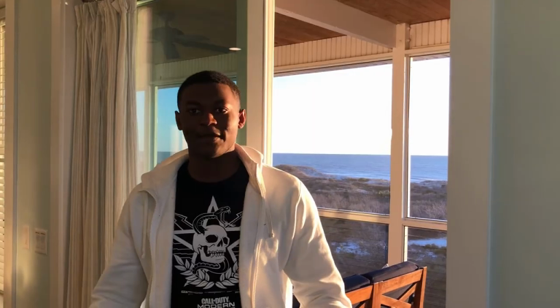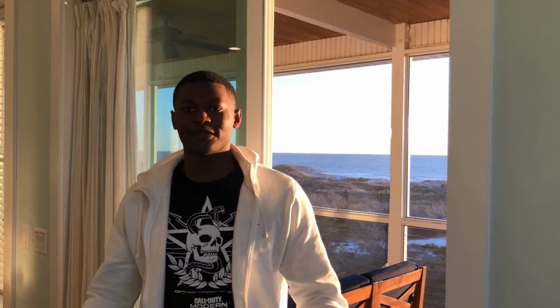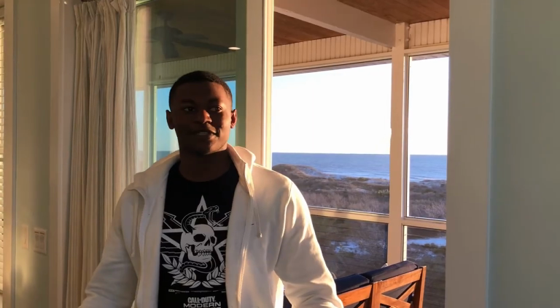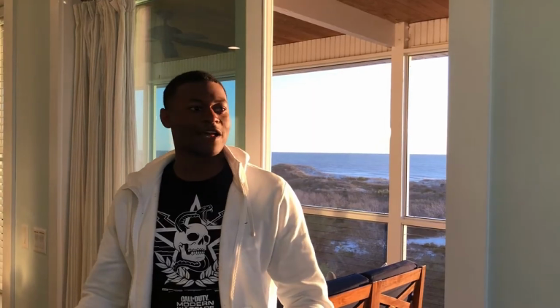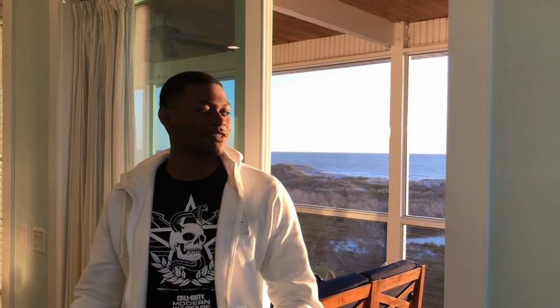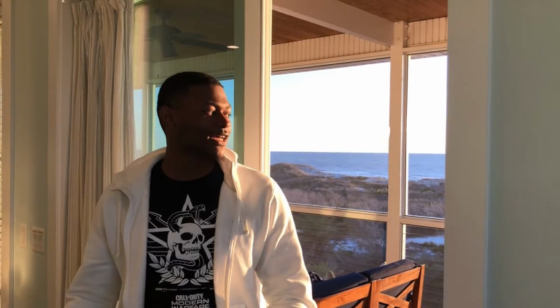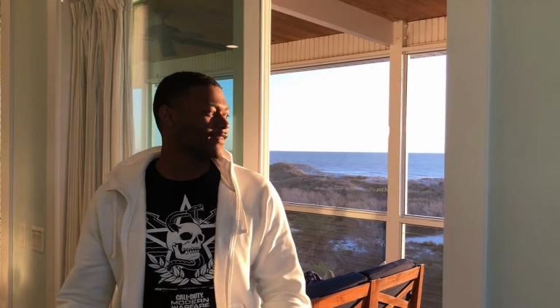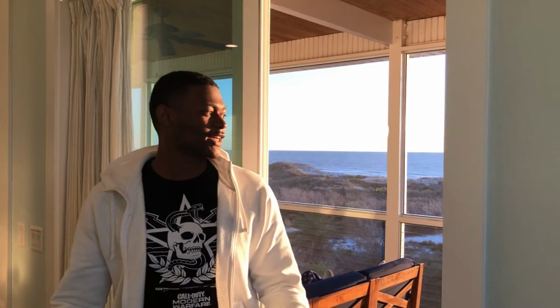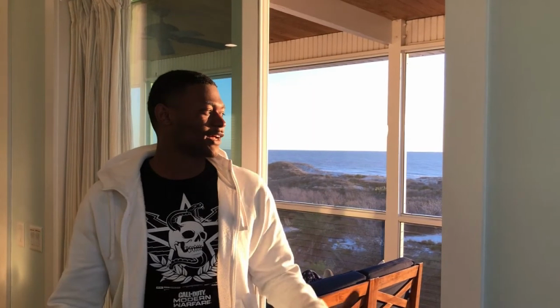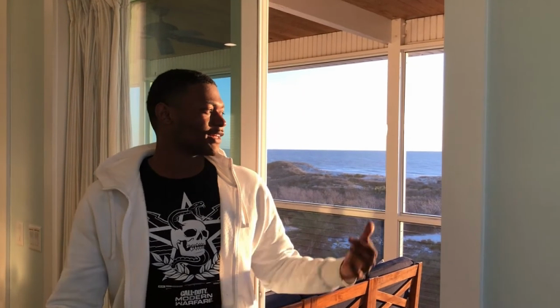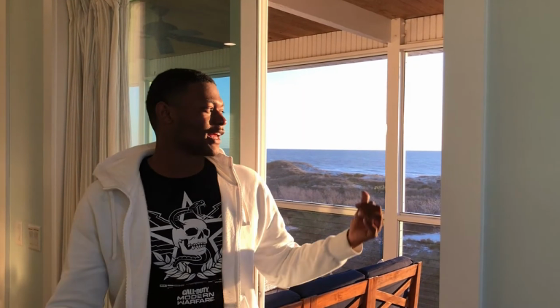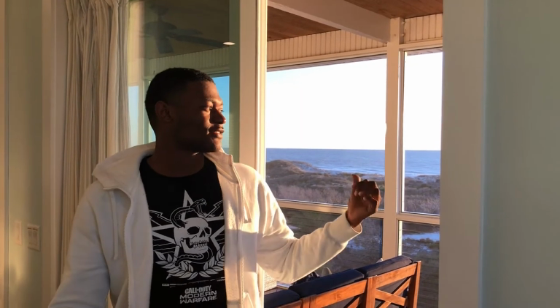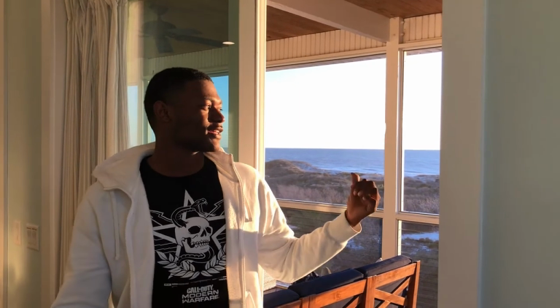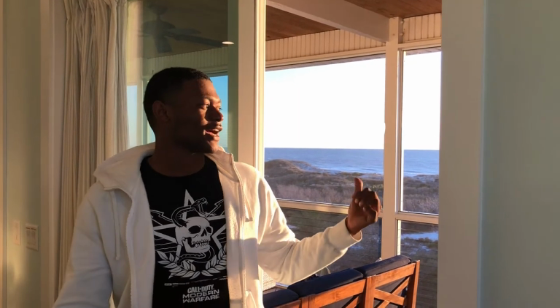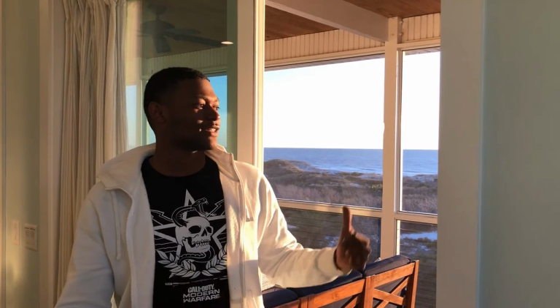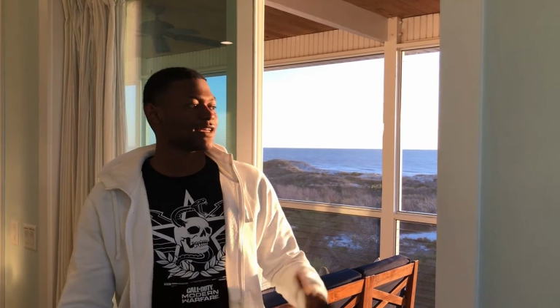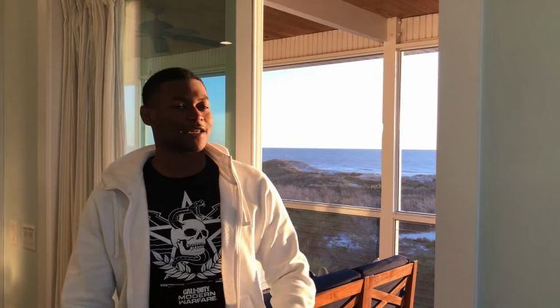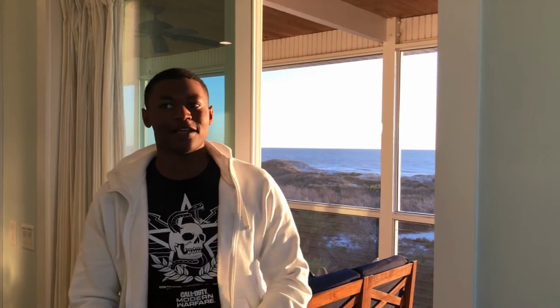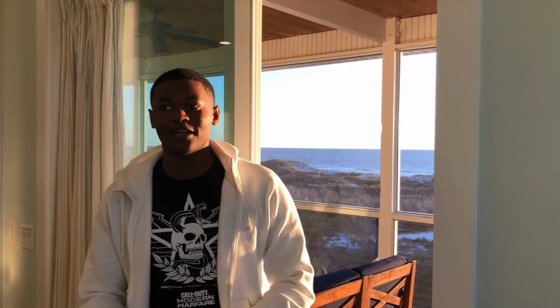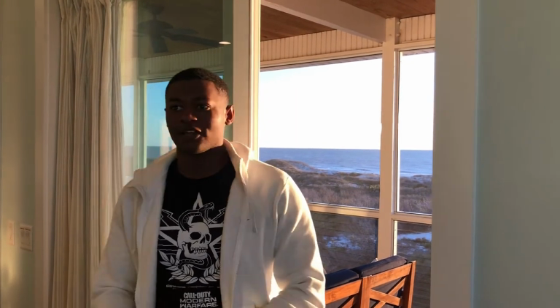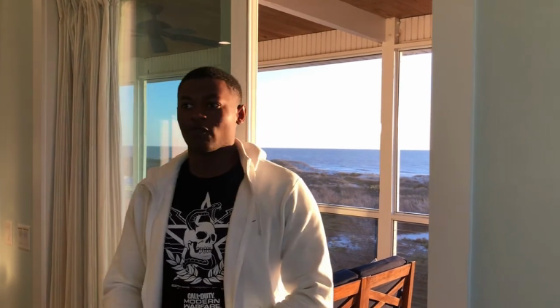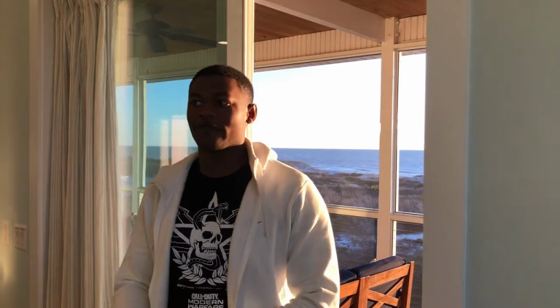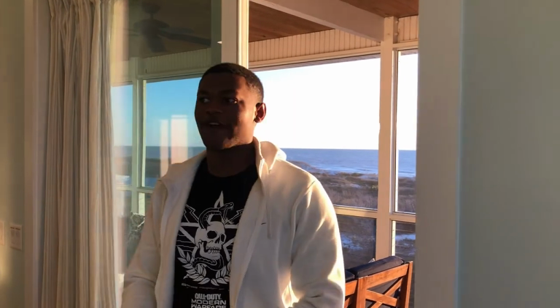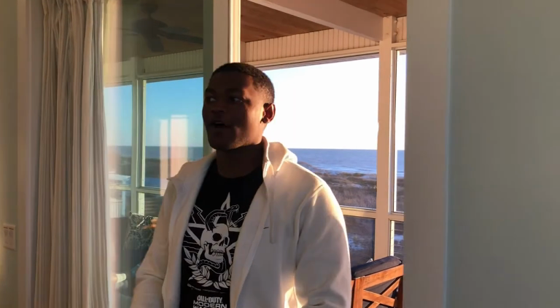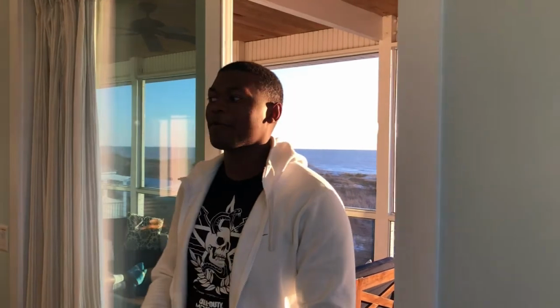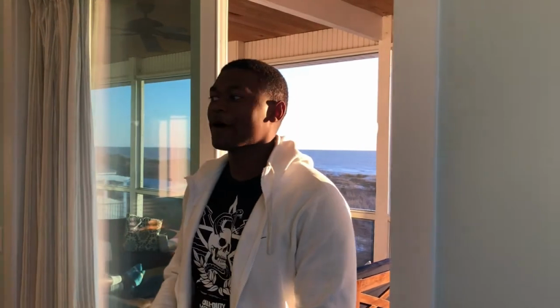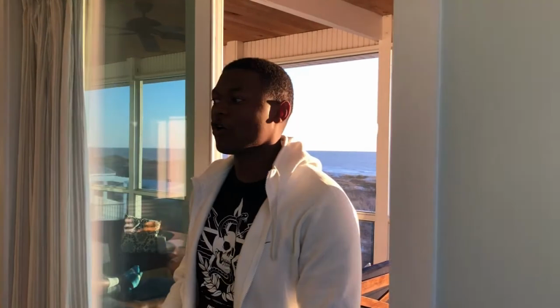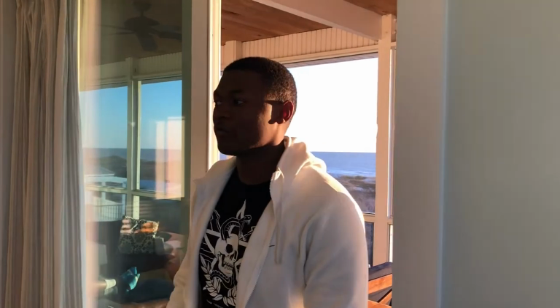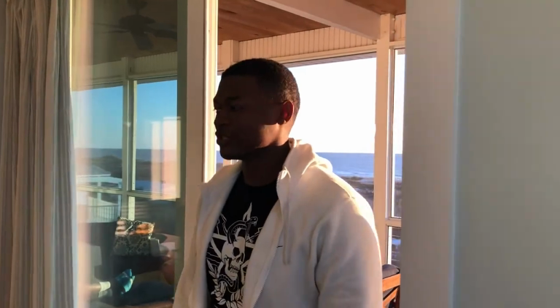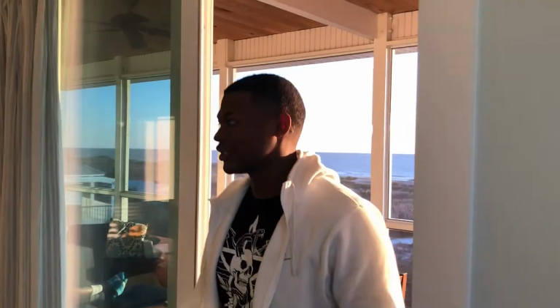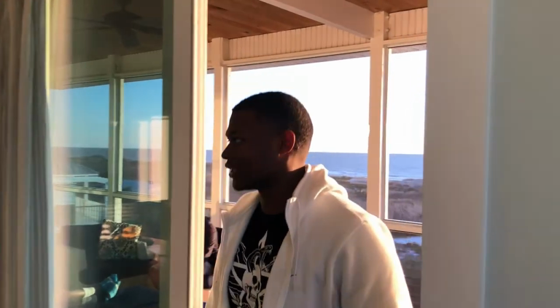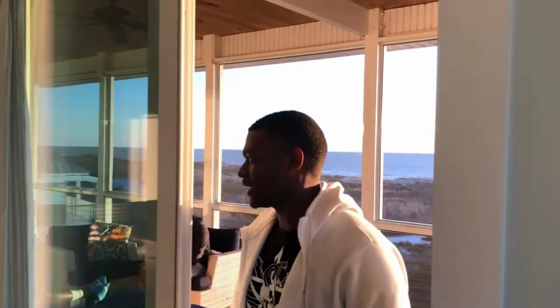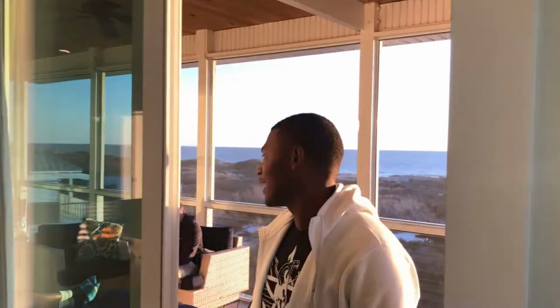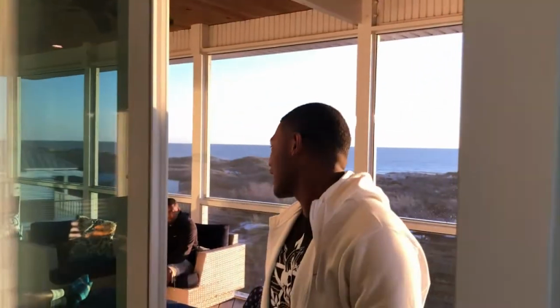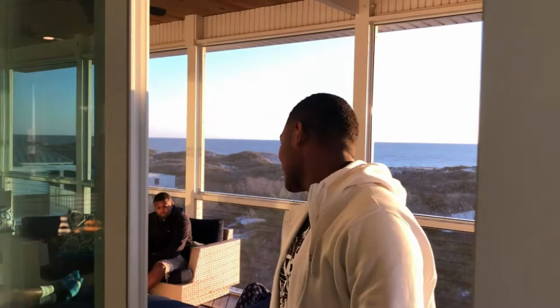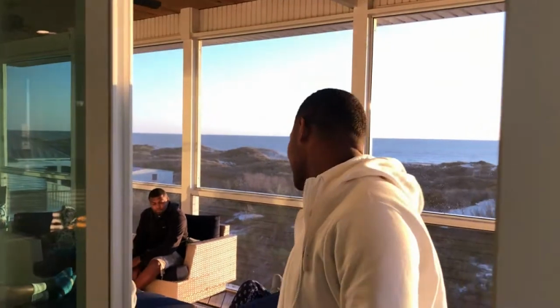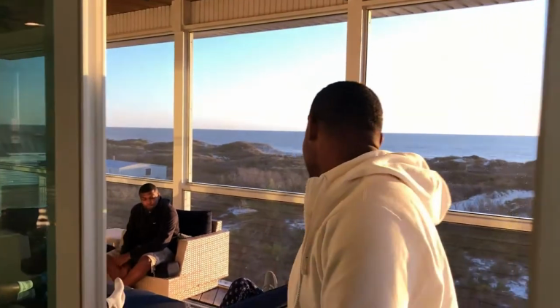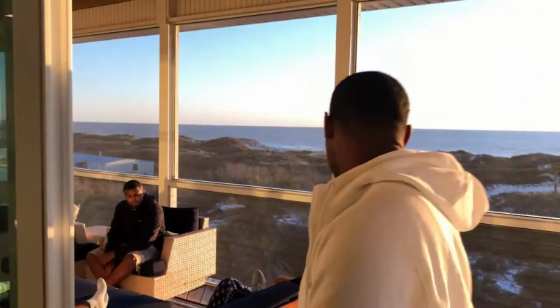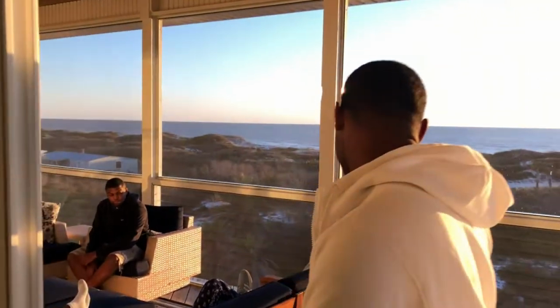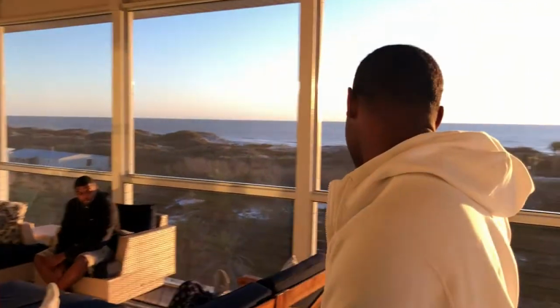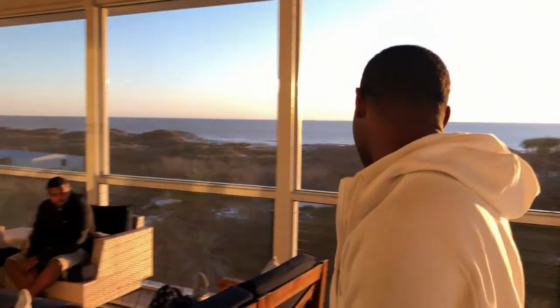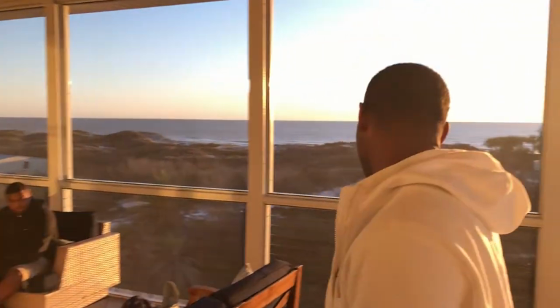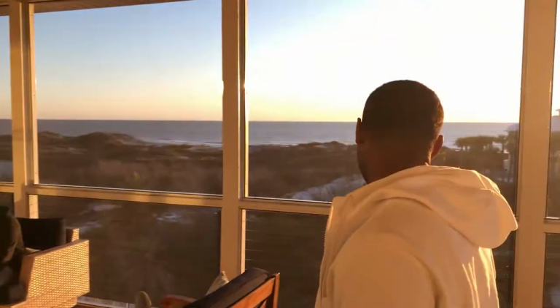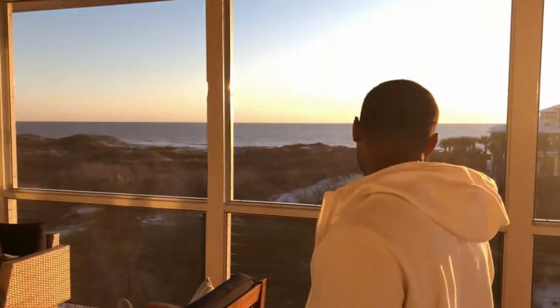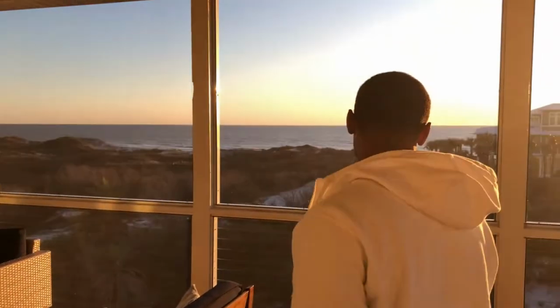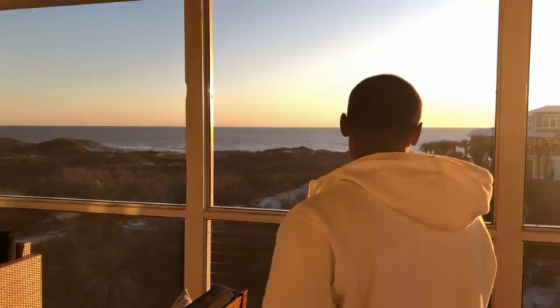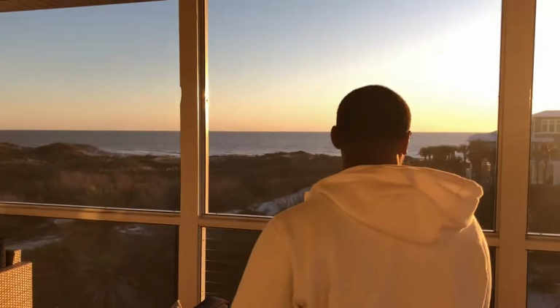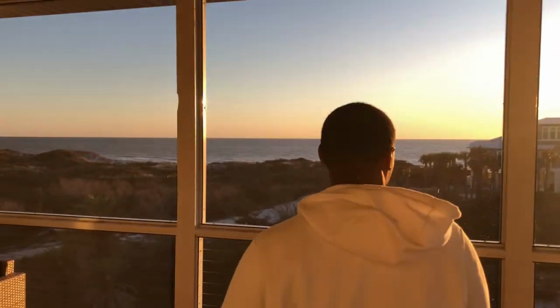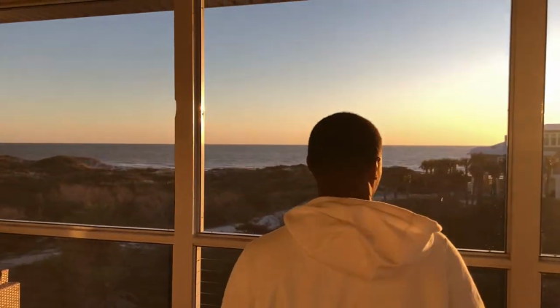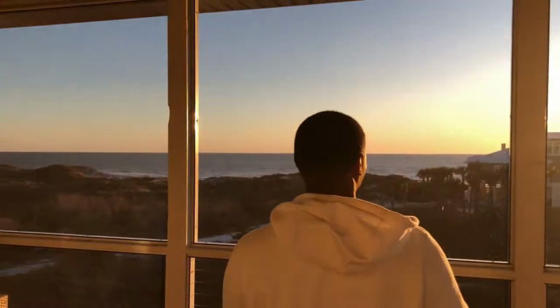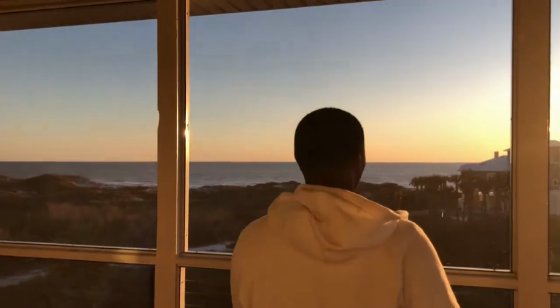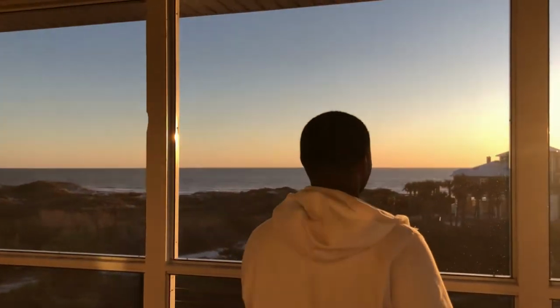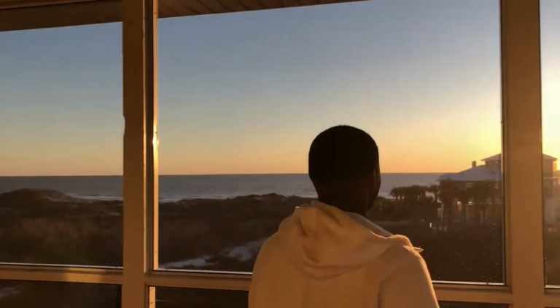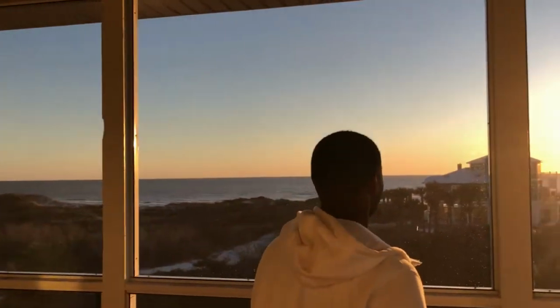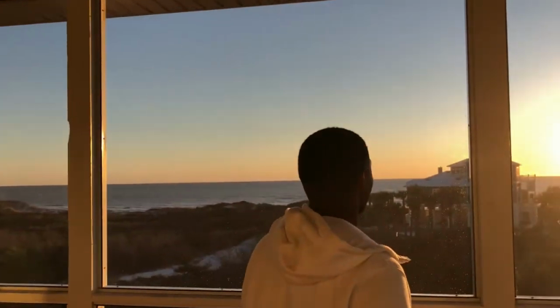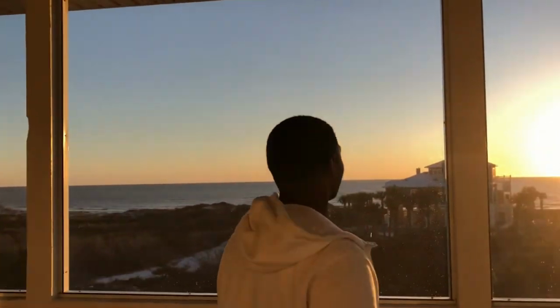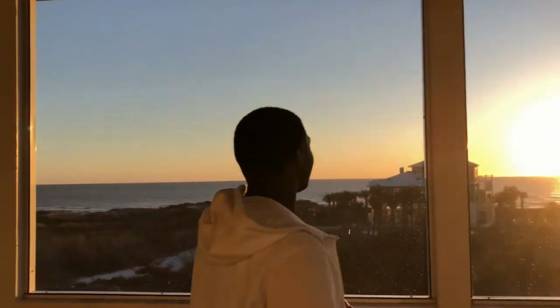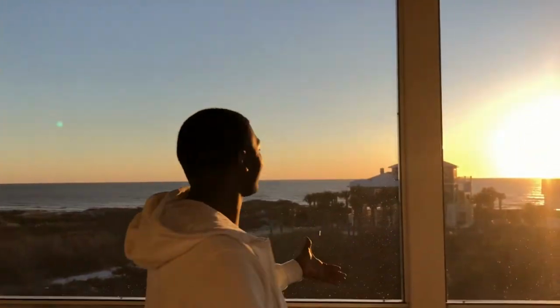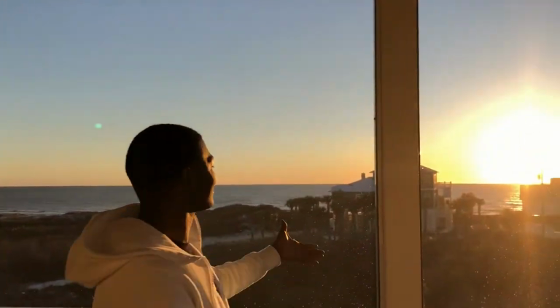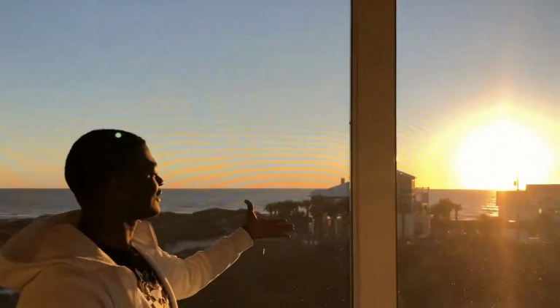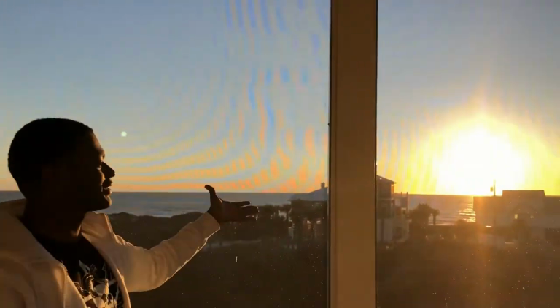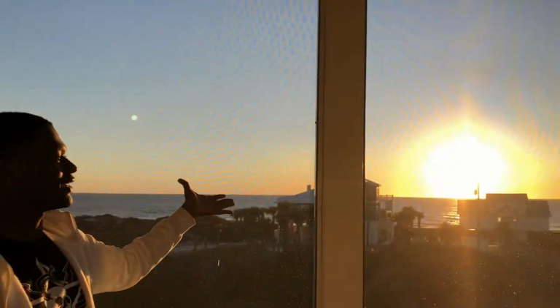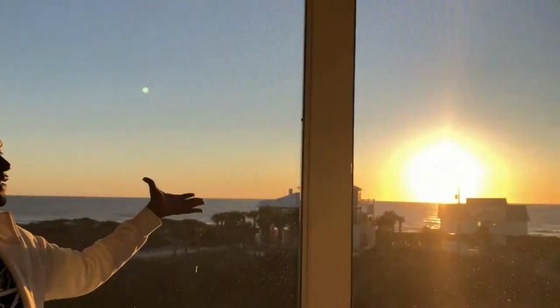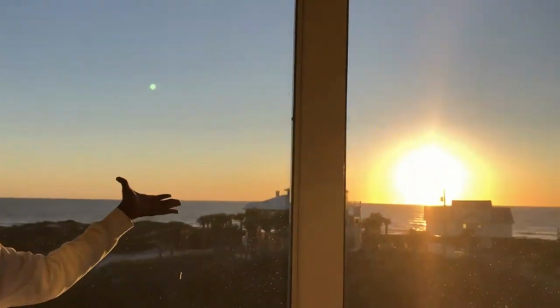Now it's time to check out the upside deck where you'll find all my homies chilling, and take a good look at a glorious, god-like sunset.